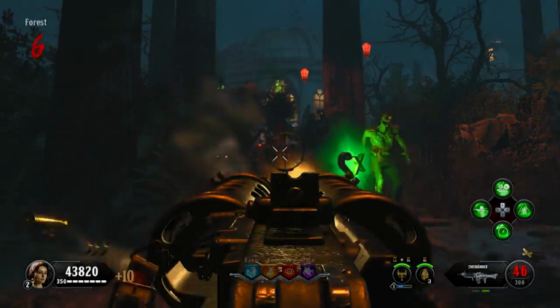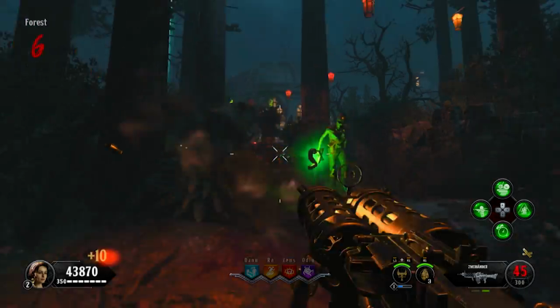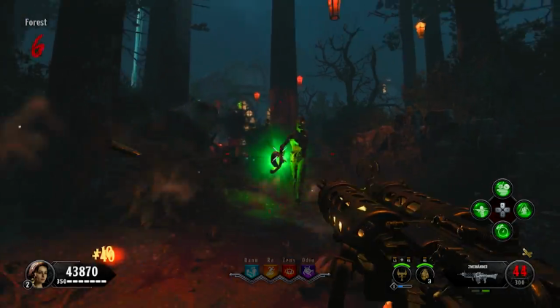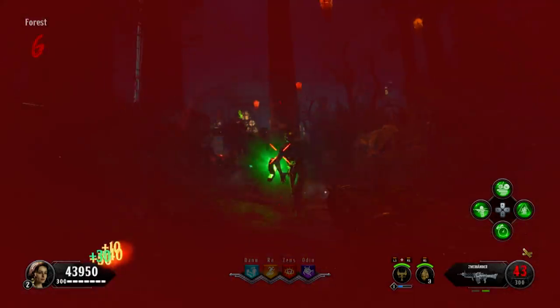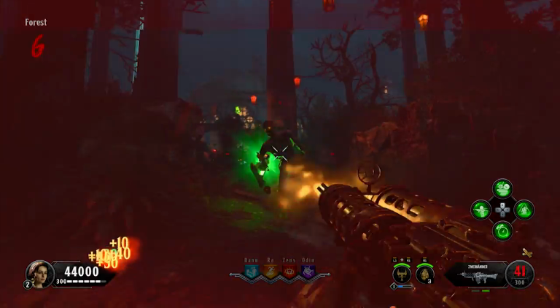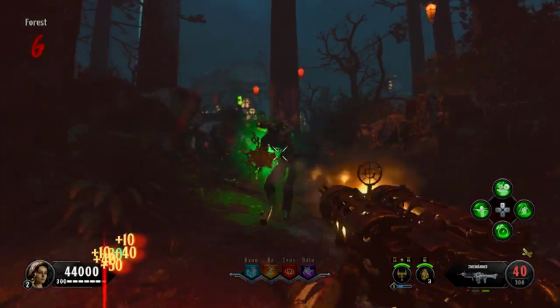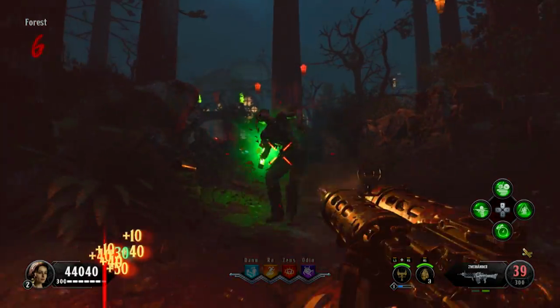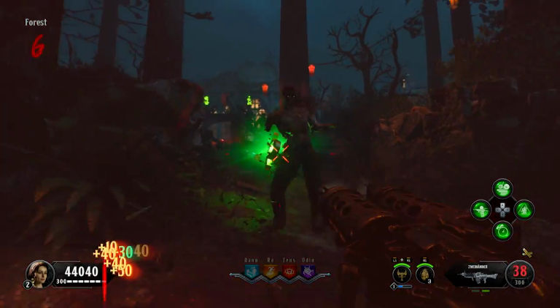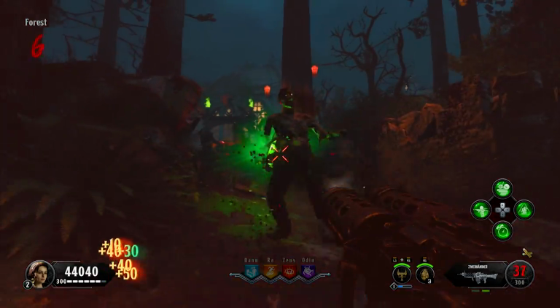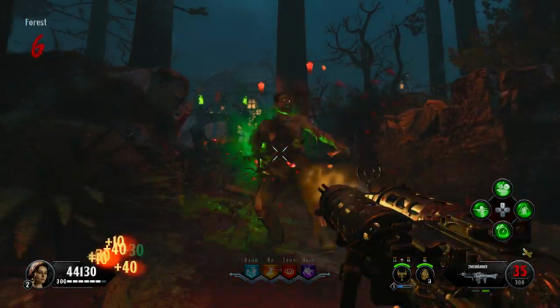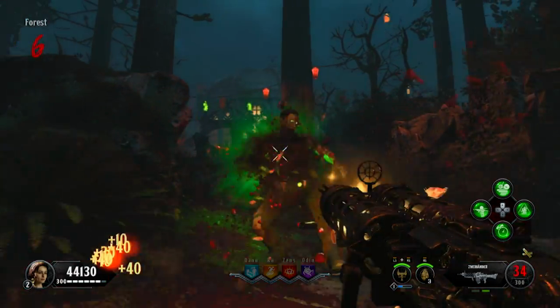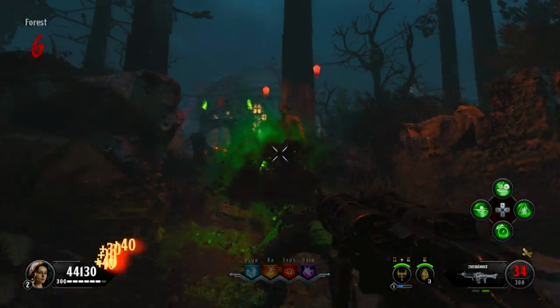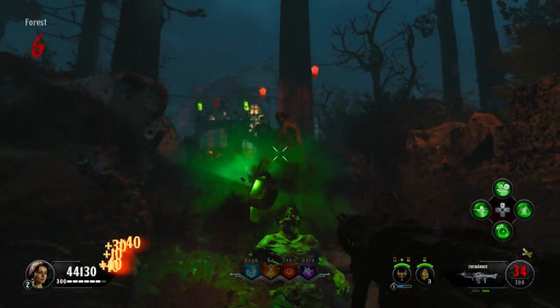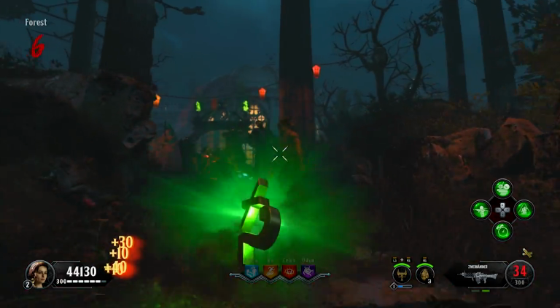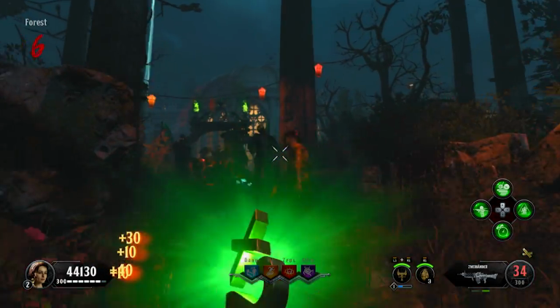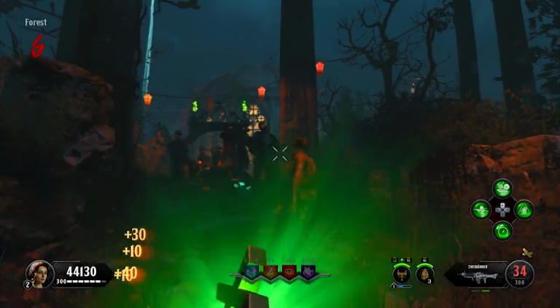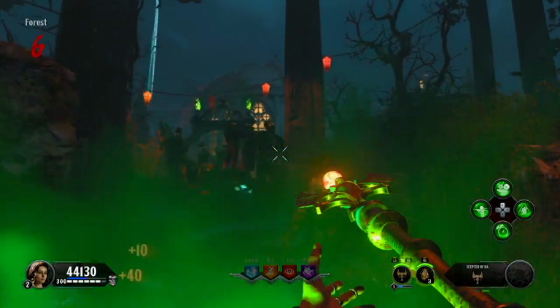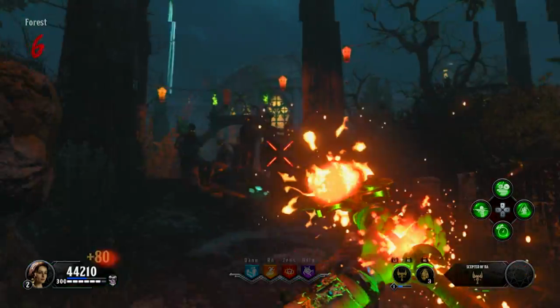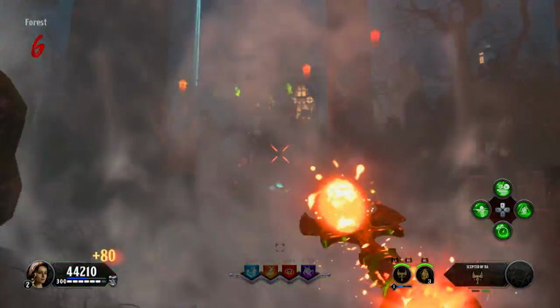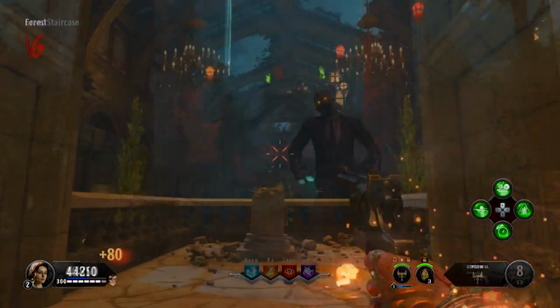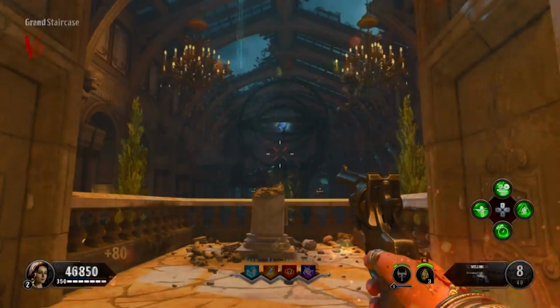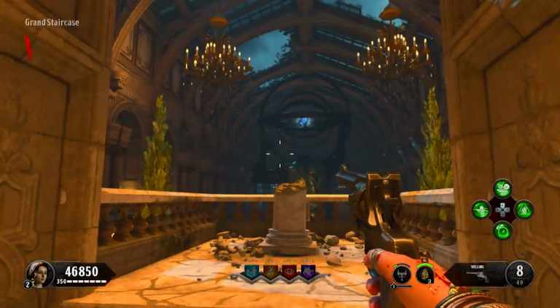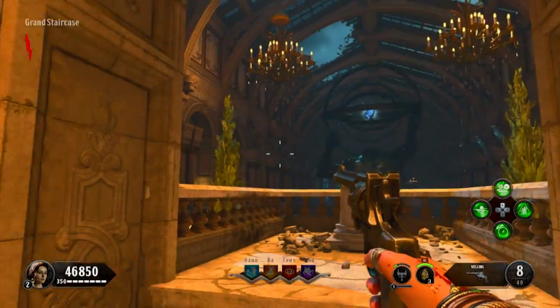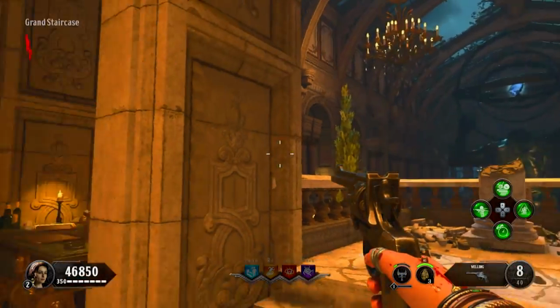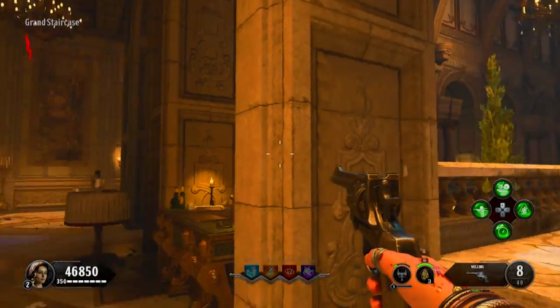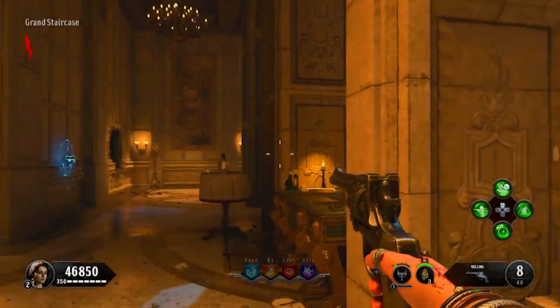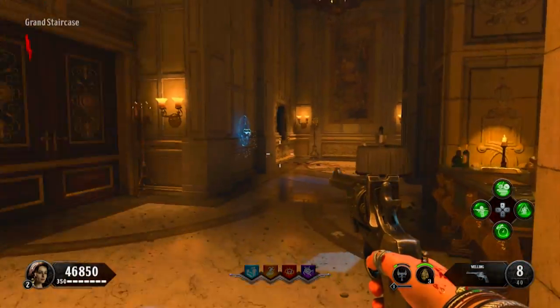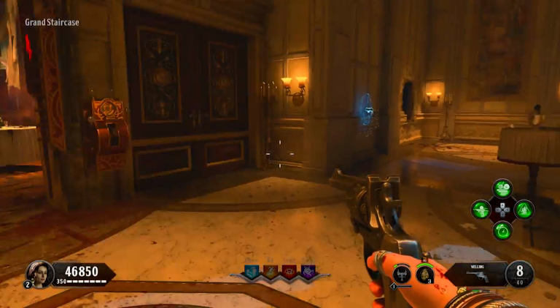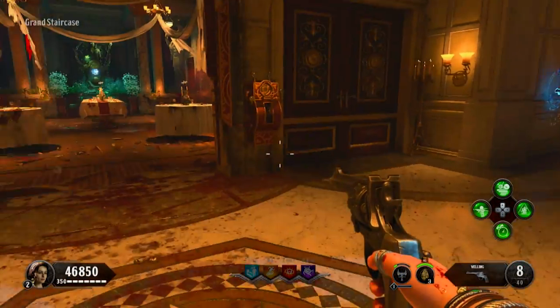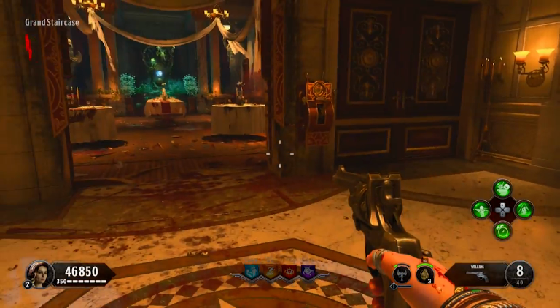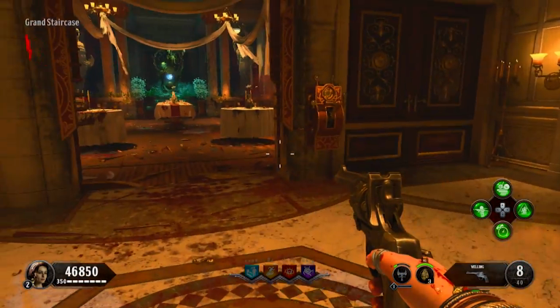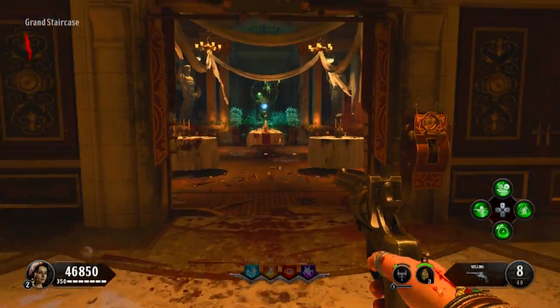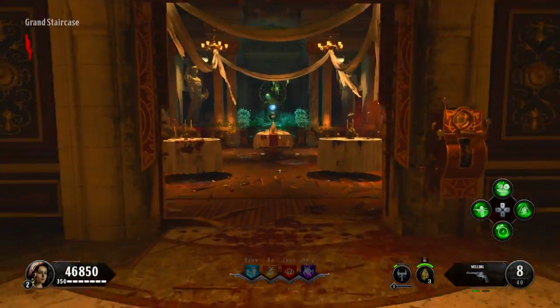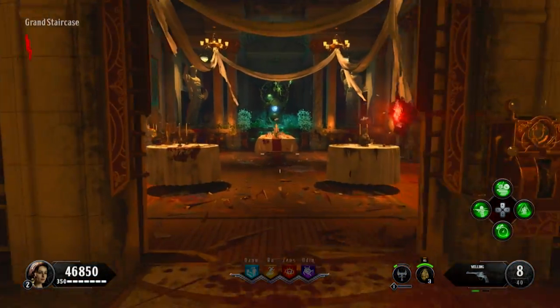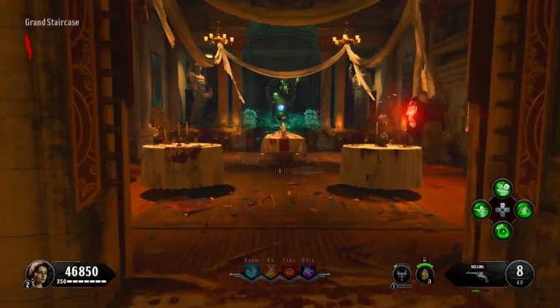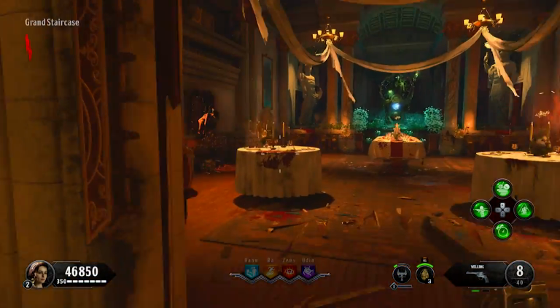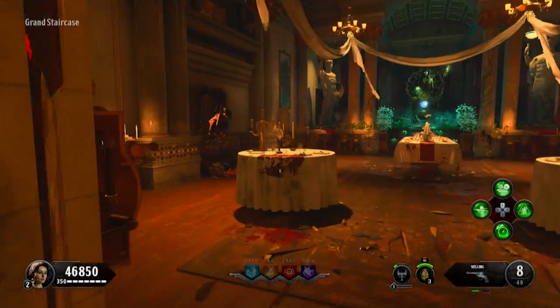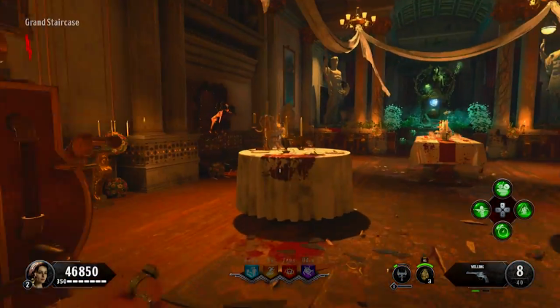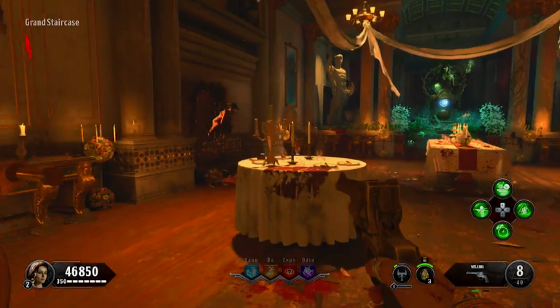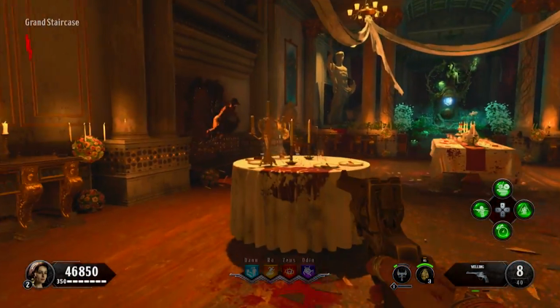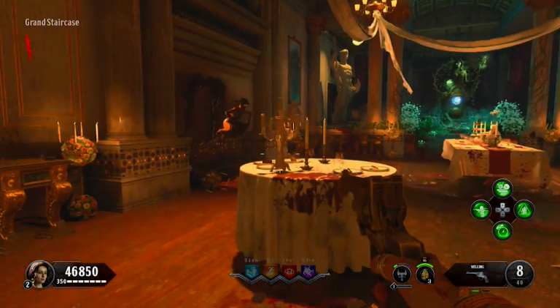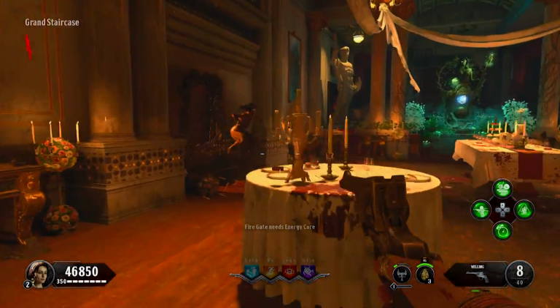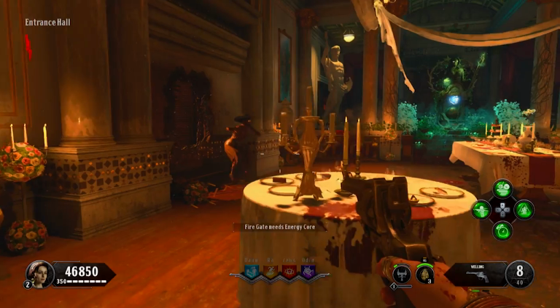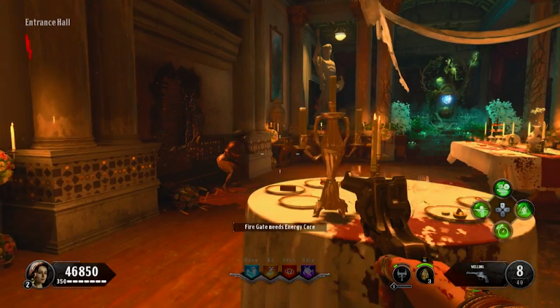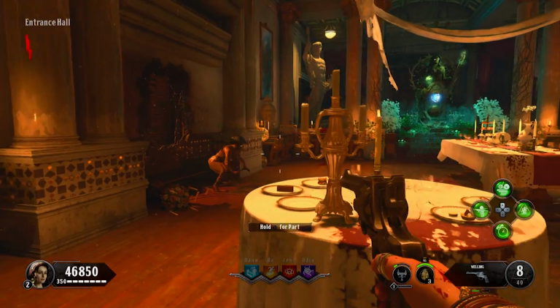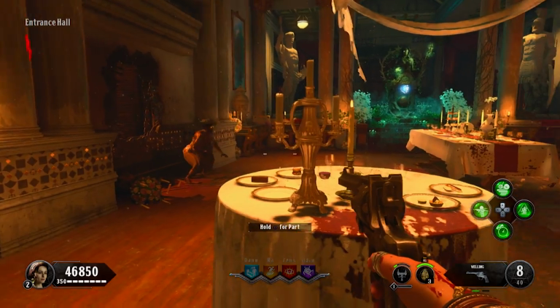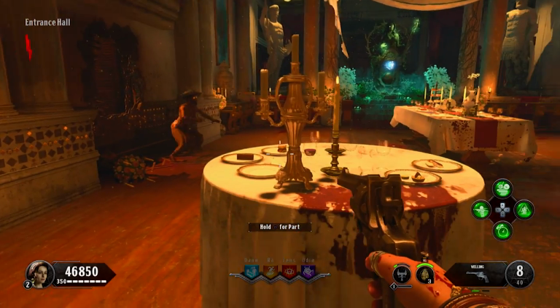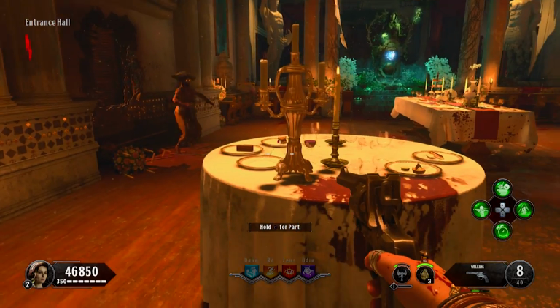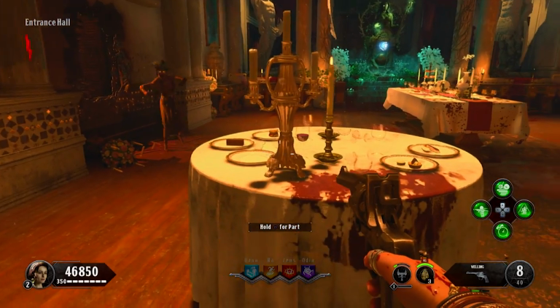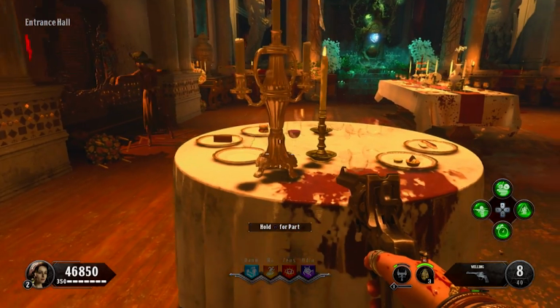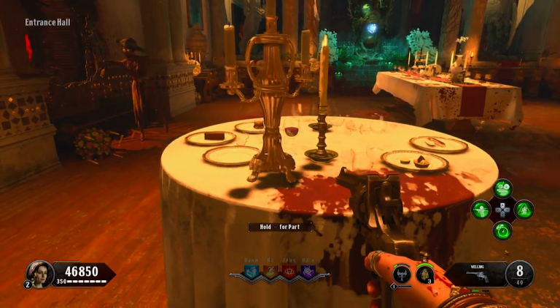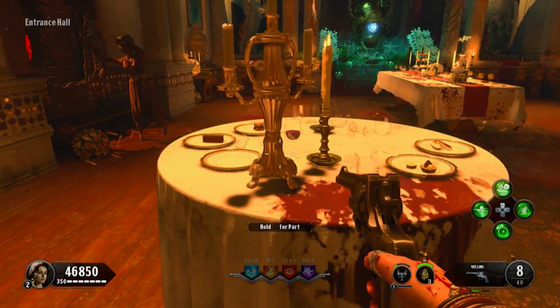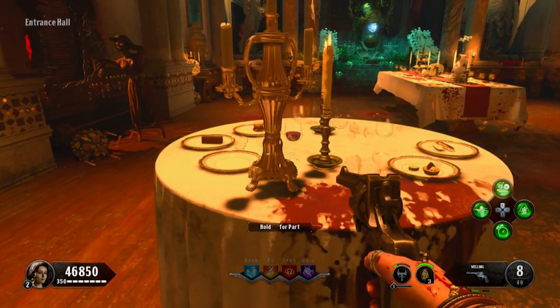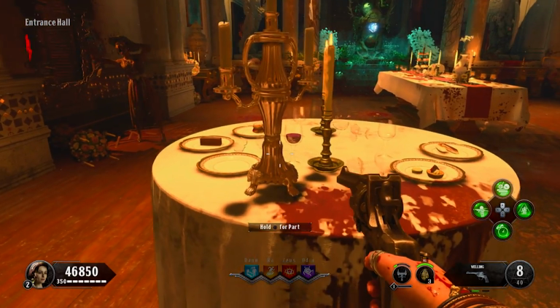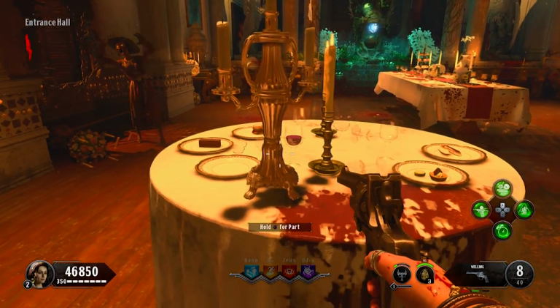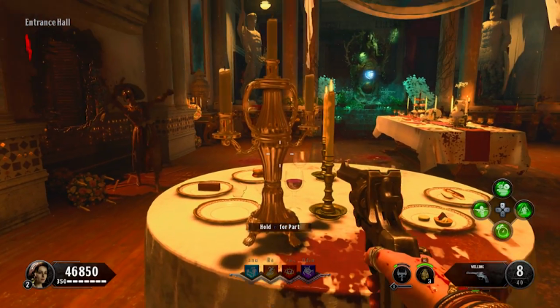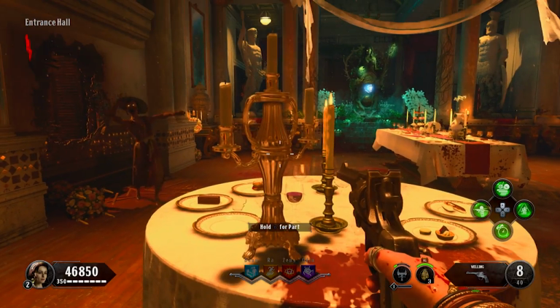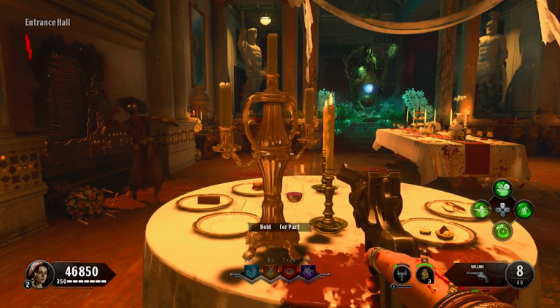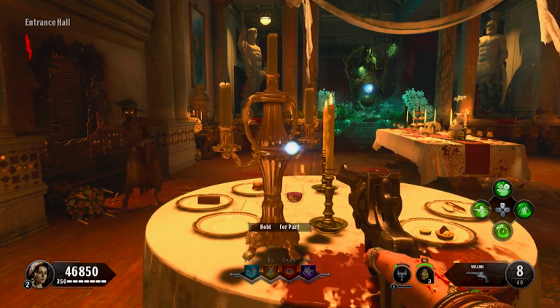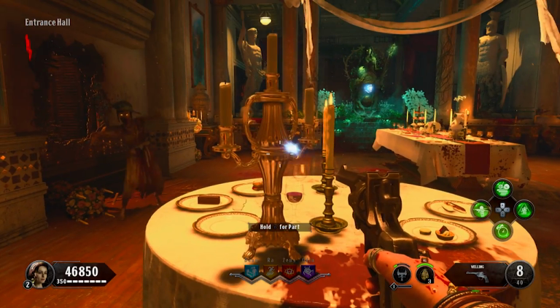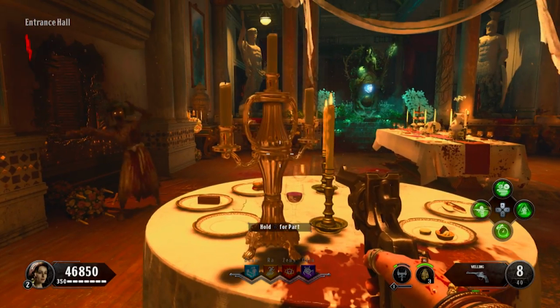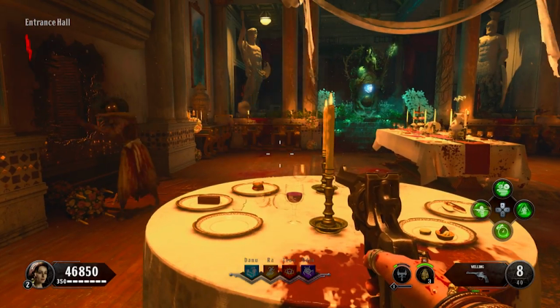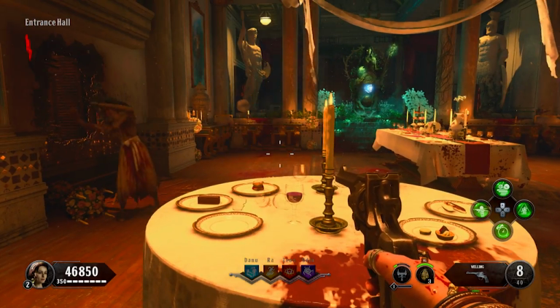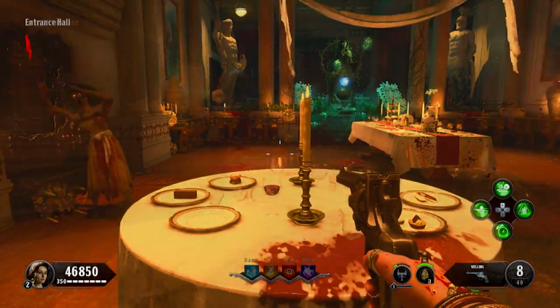Starting with the actual silver, you'll have to find three parts. The first part is a candle holder, and its first location is on this table in the entrance hall.